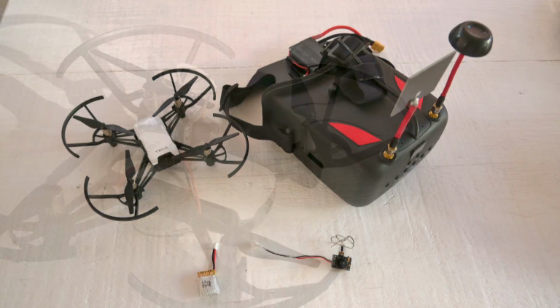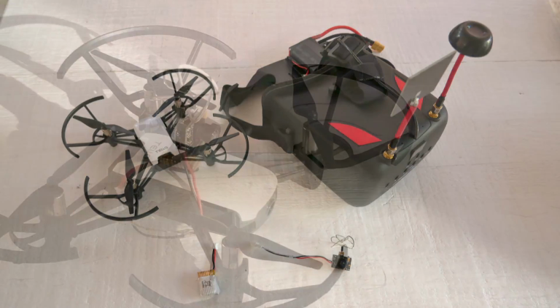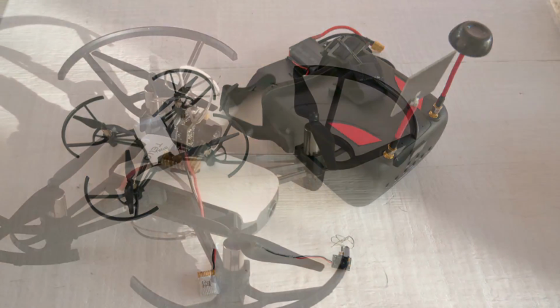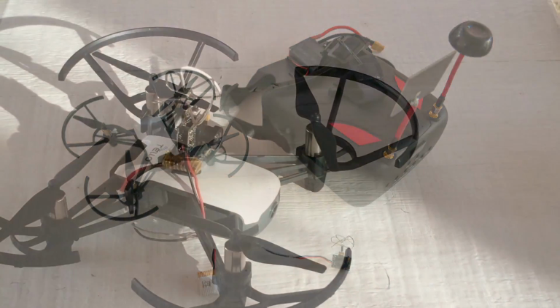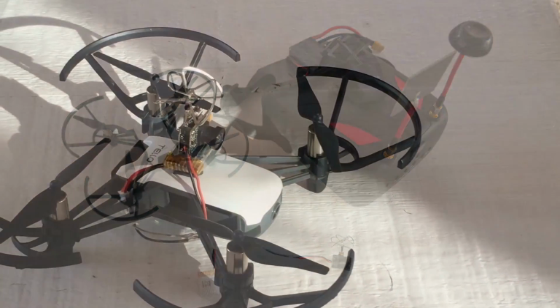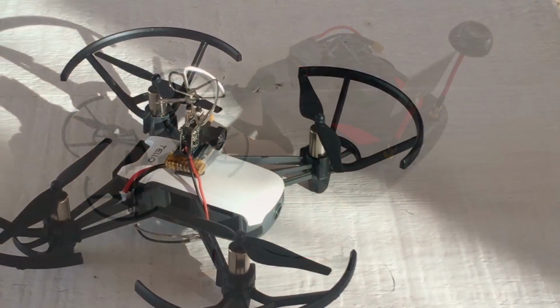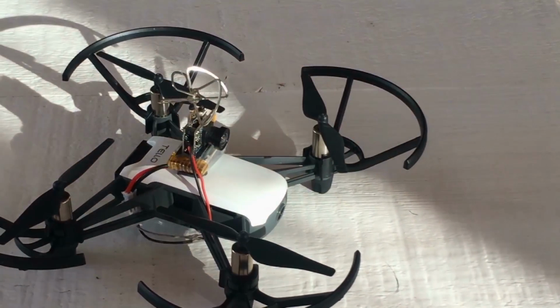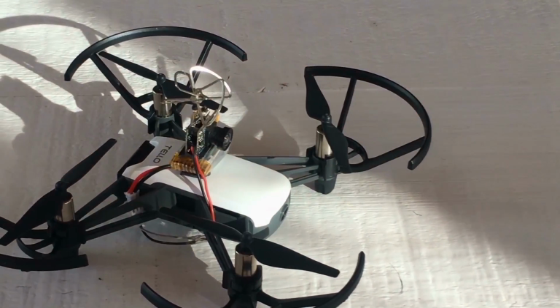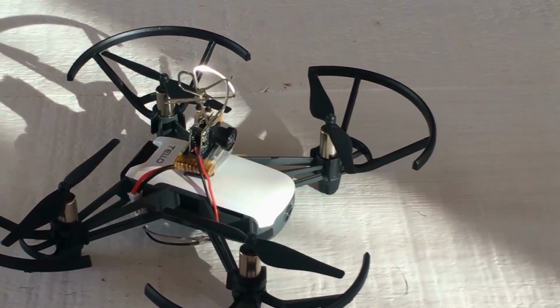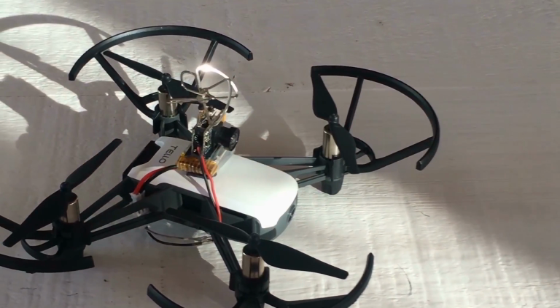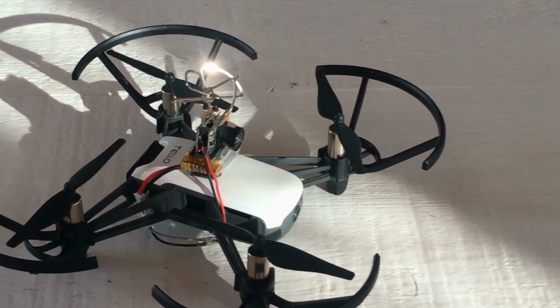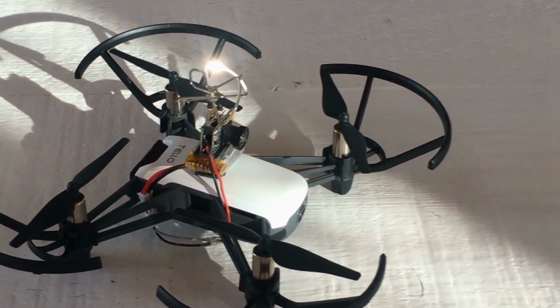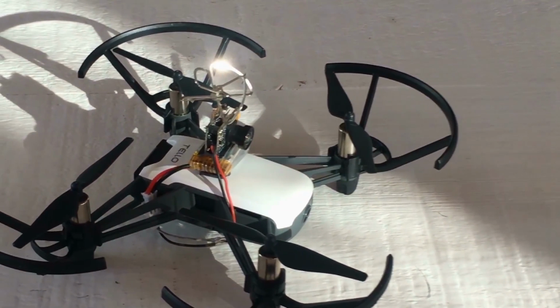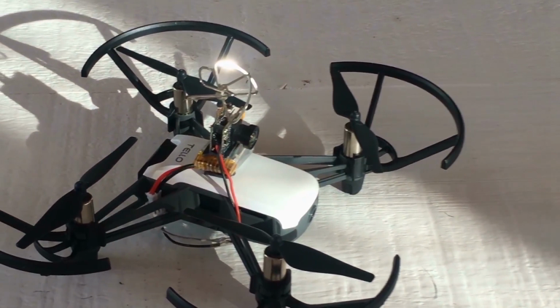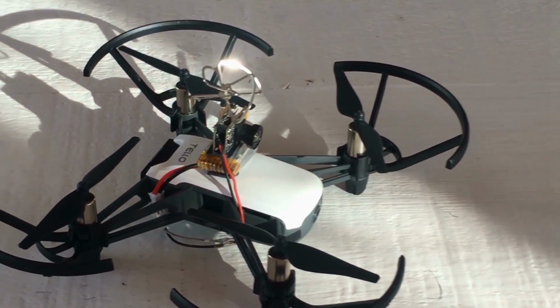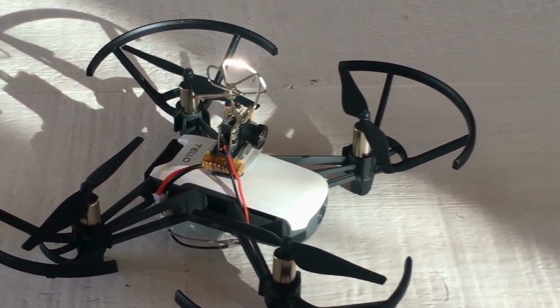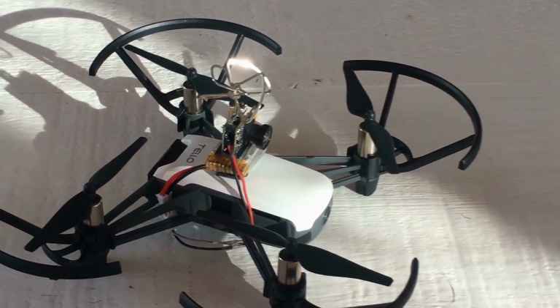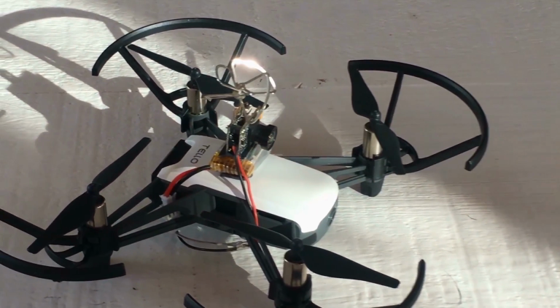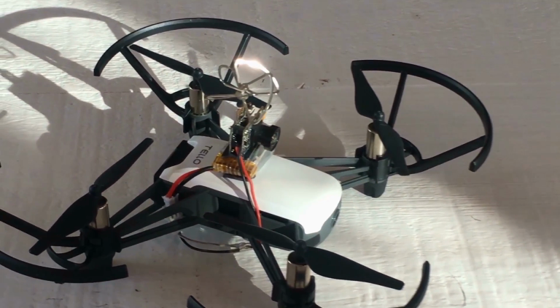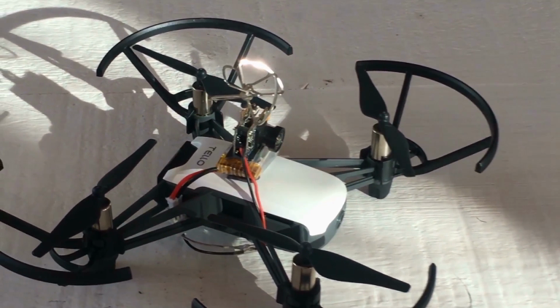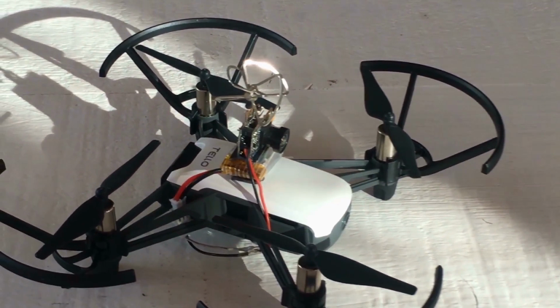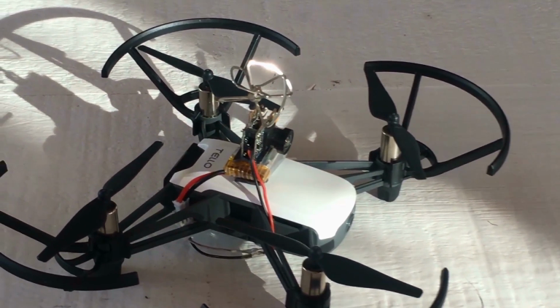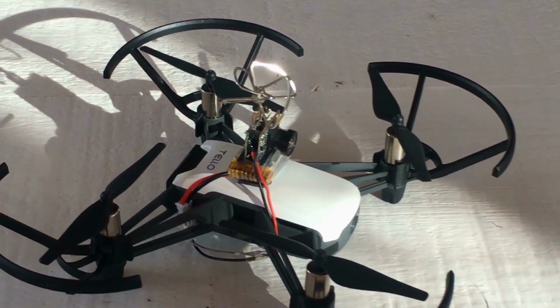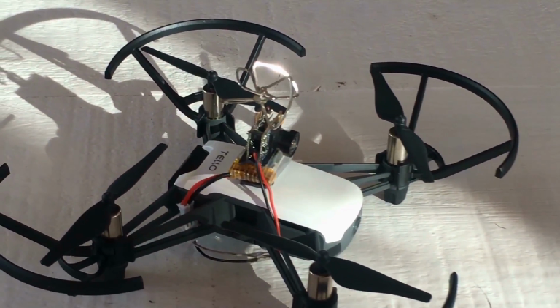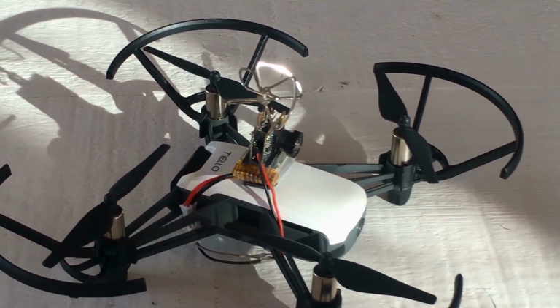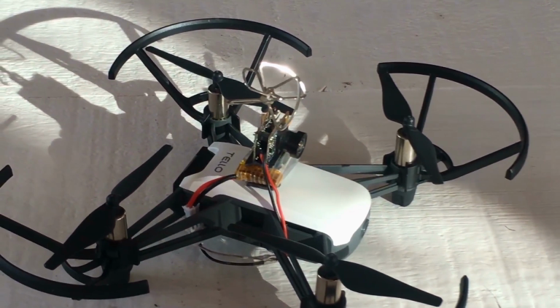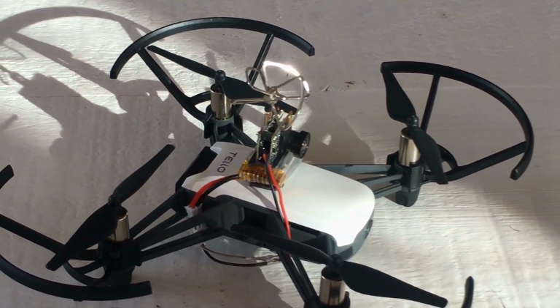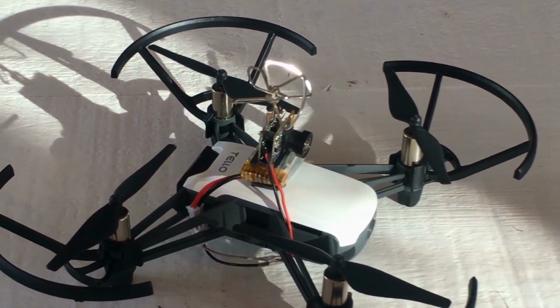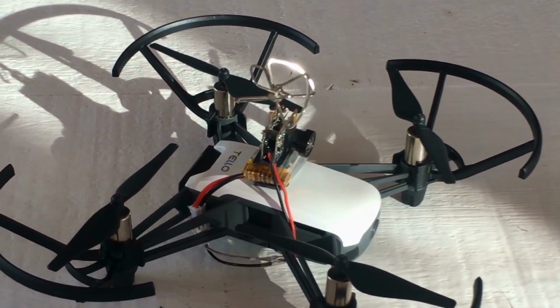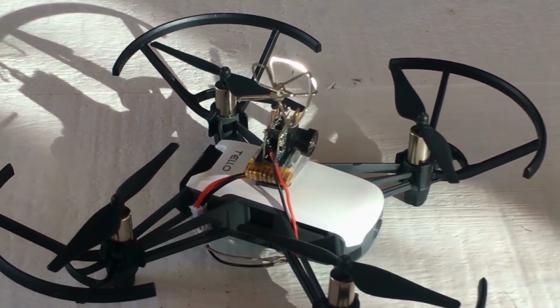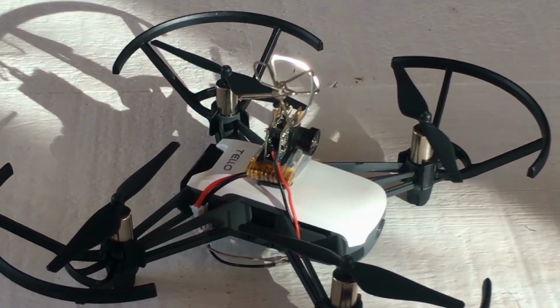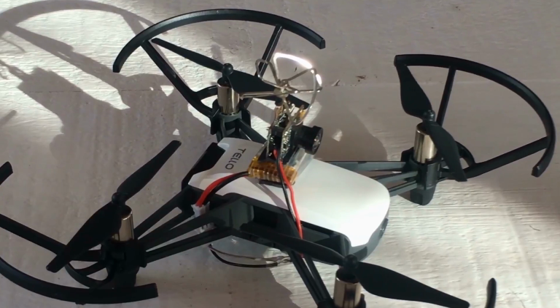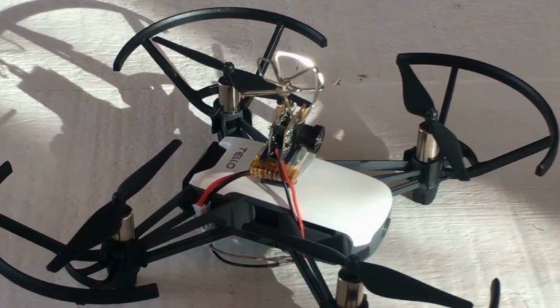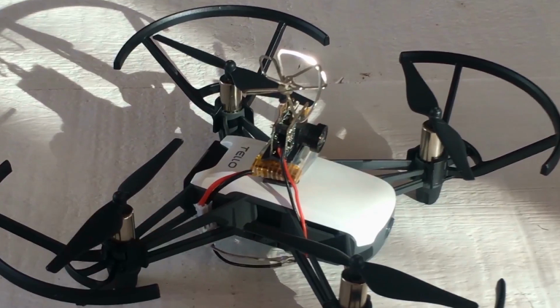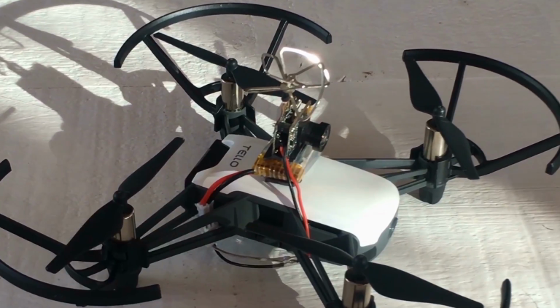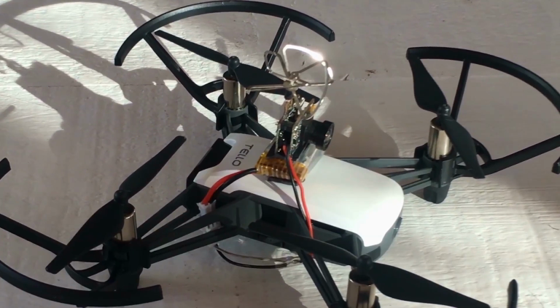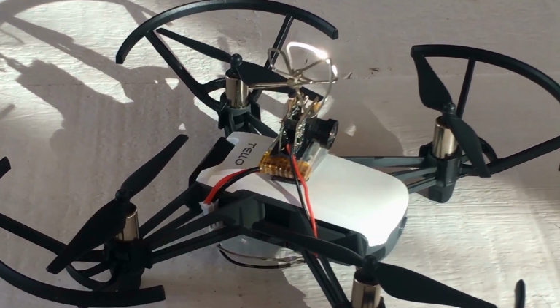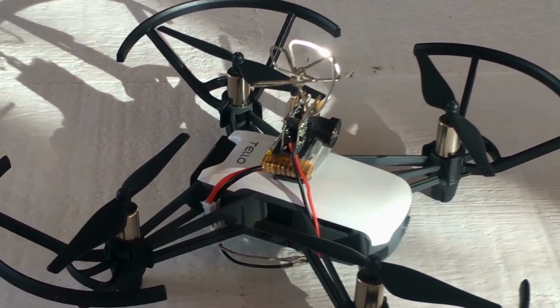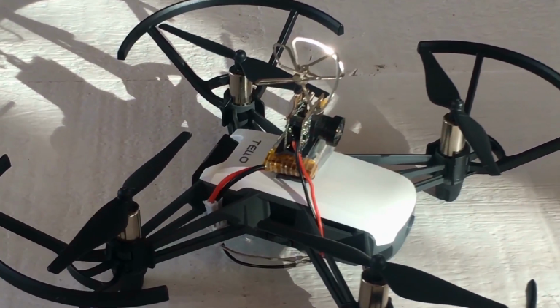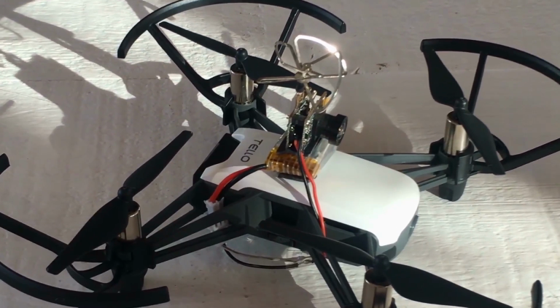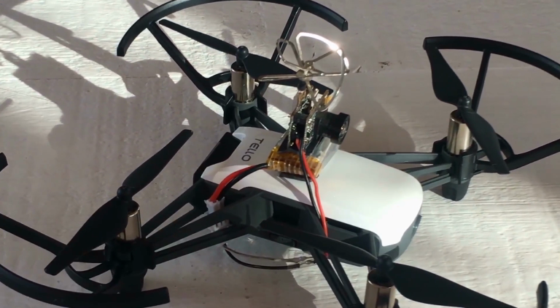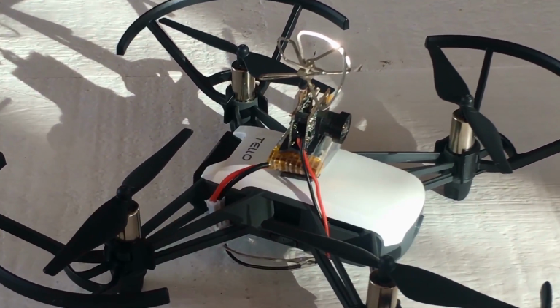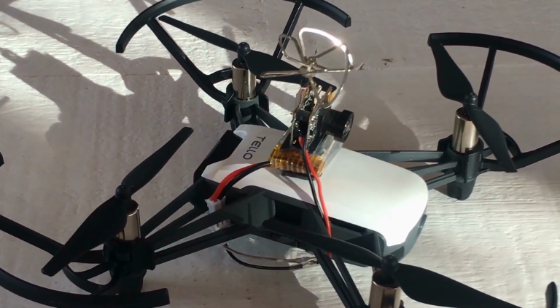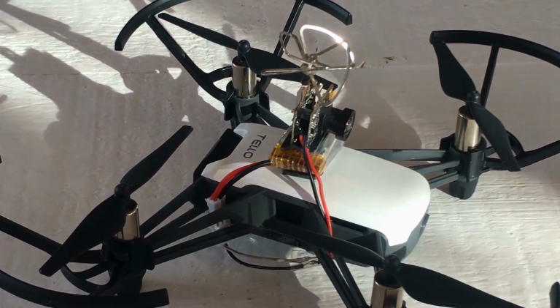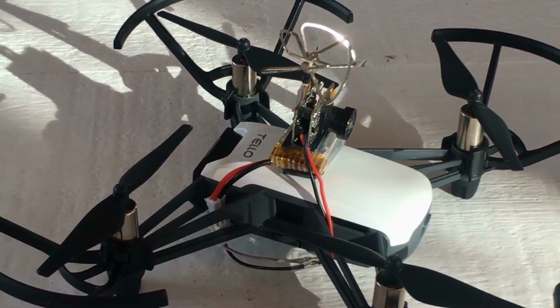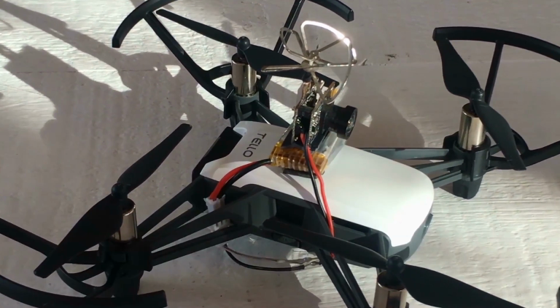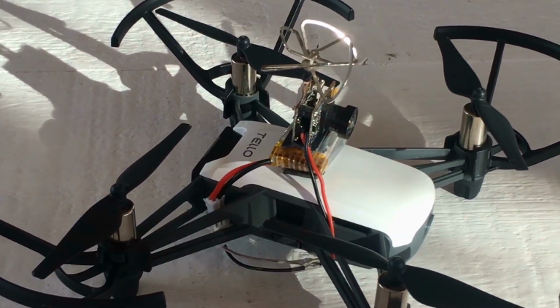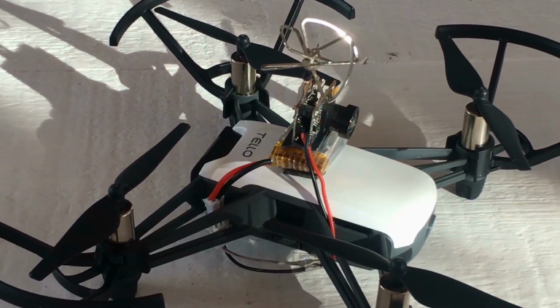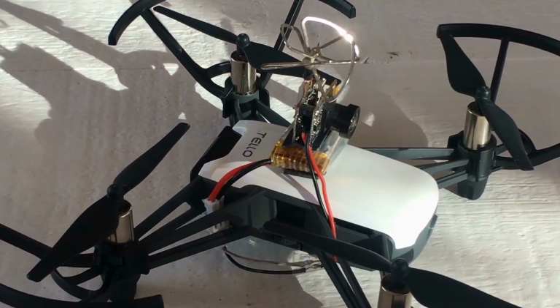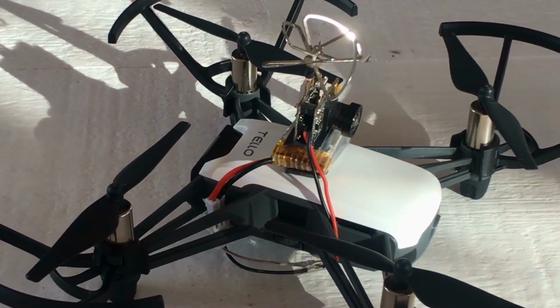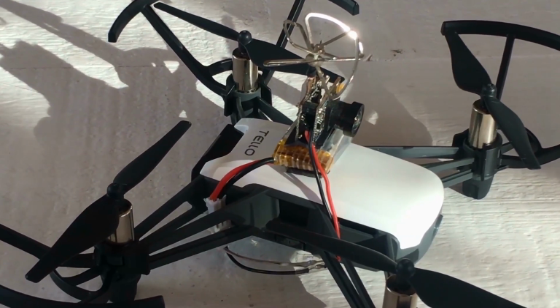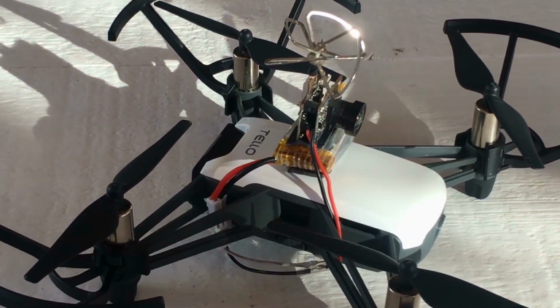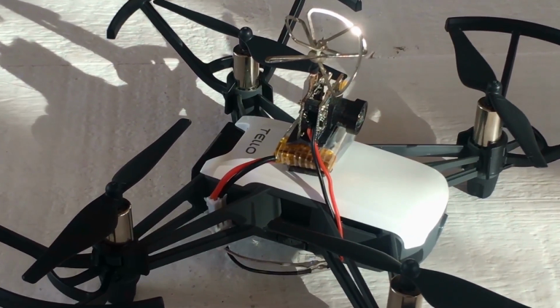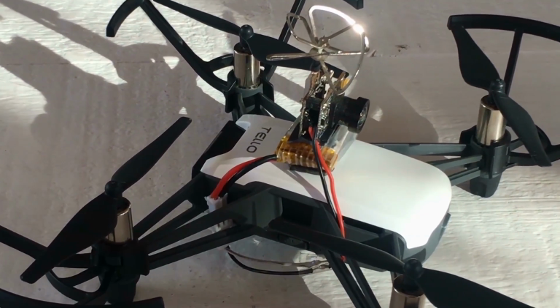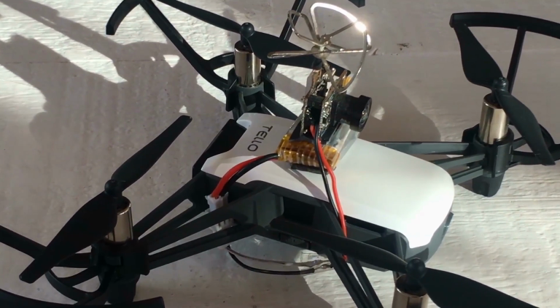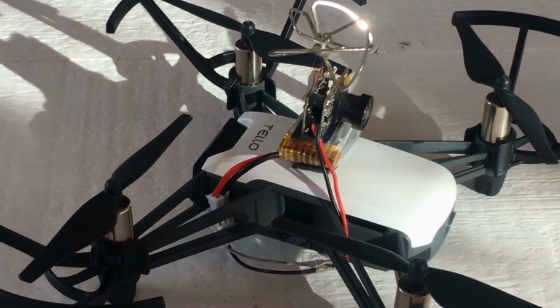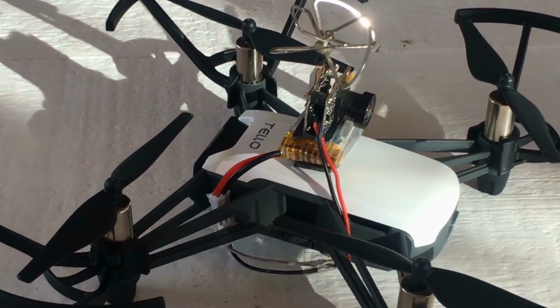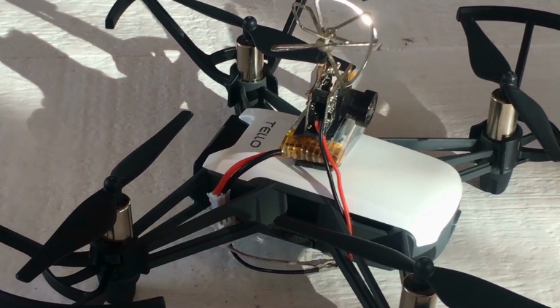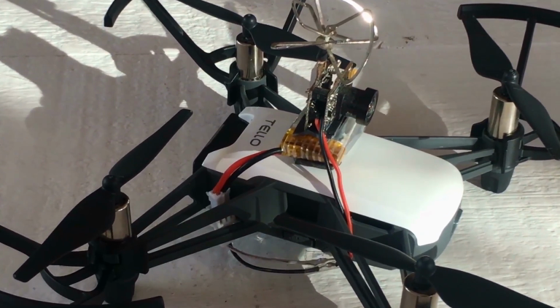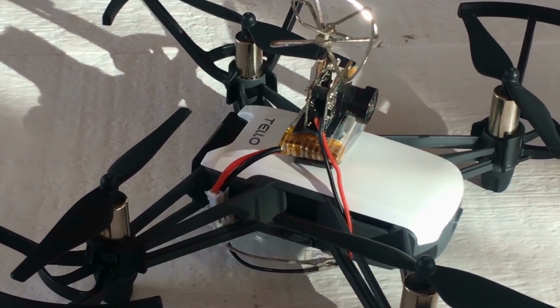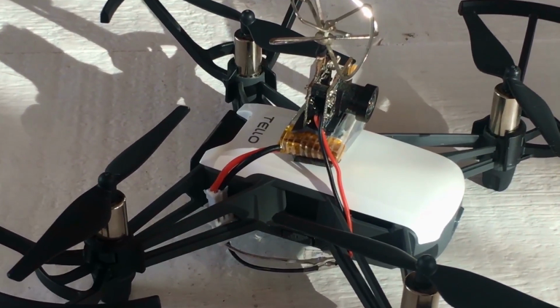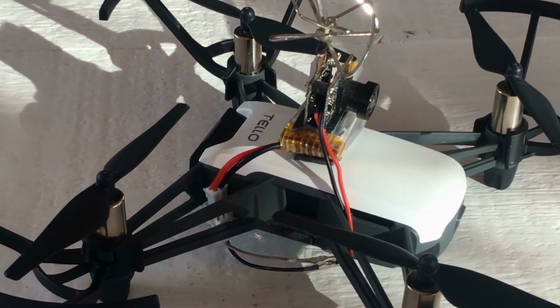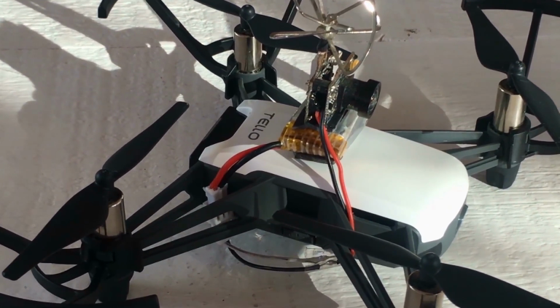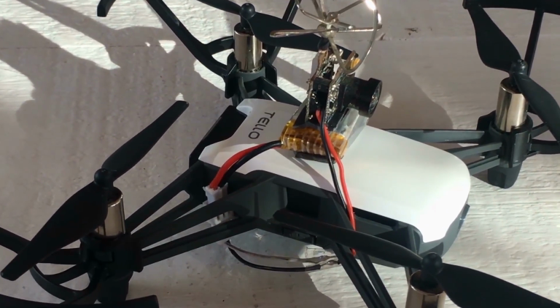The camera and battery are mounted as shown using double stick tape, and wiring is routed as shown between the two so it does not interfere with the props.